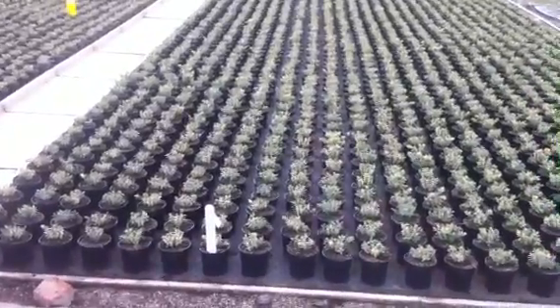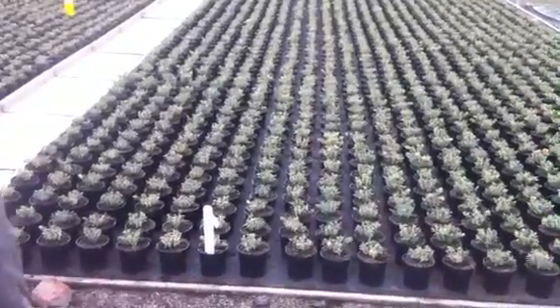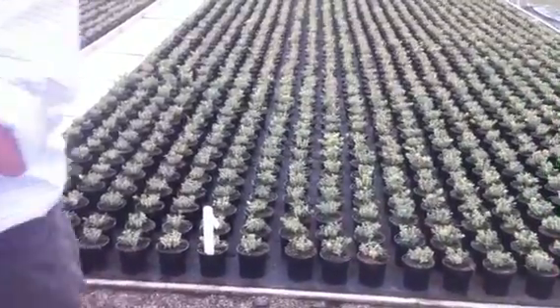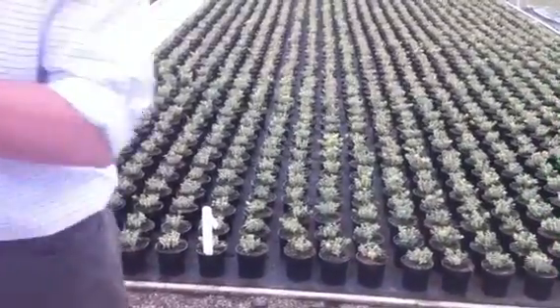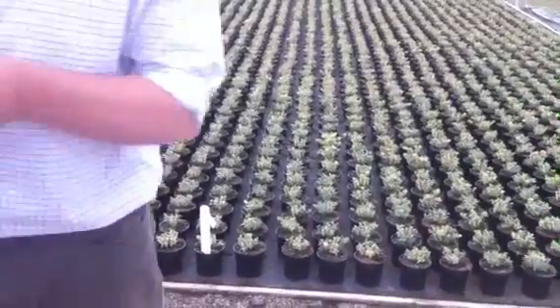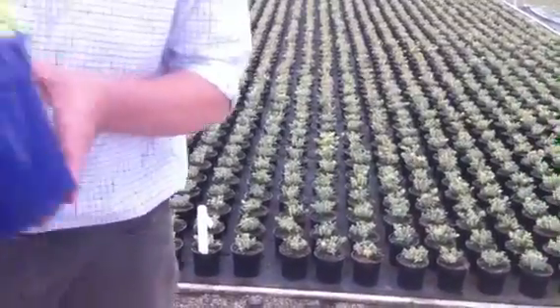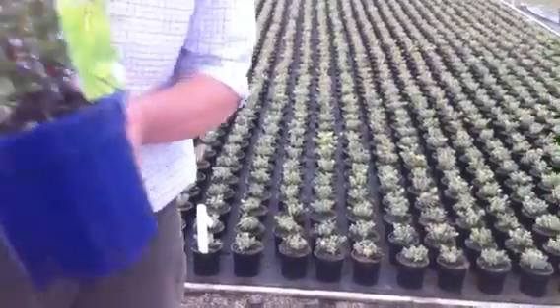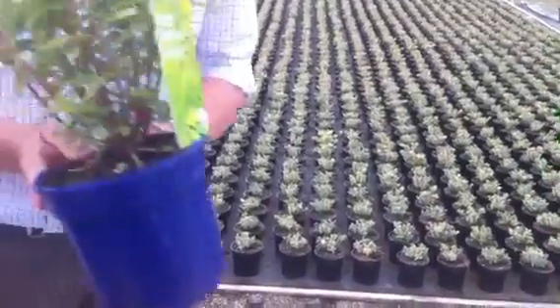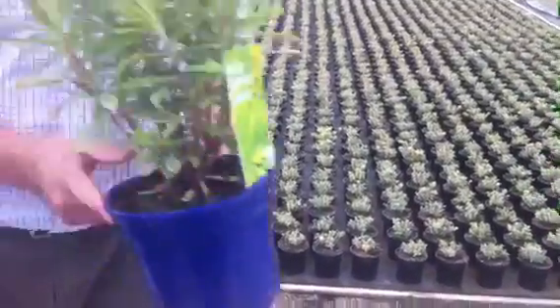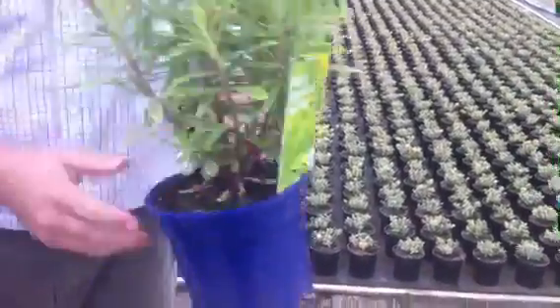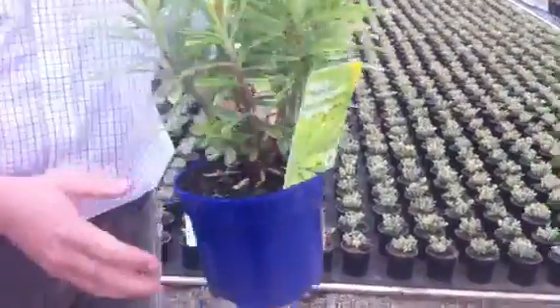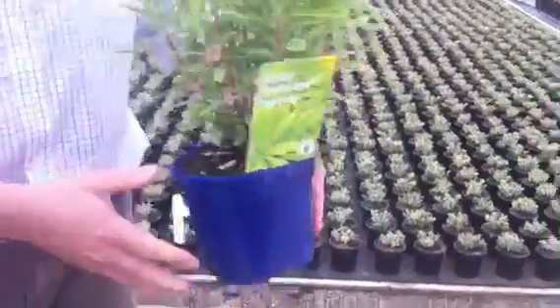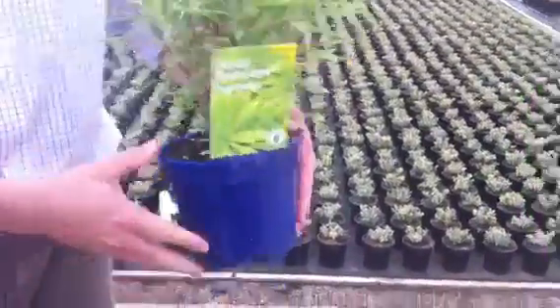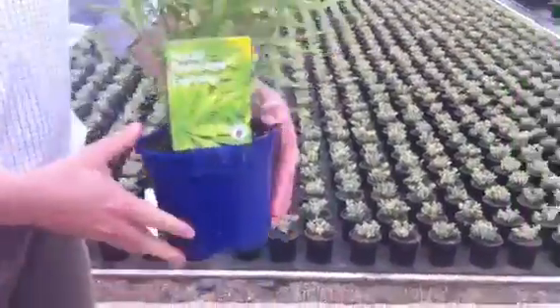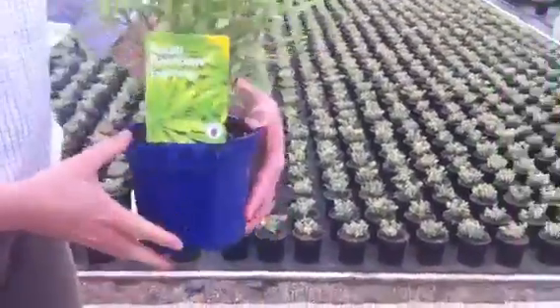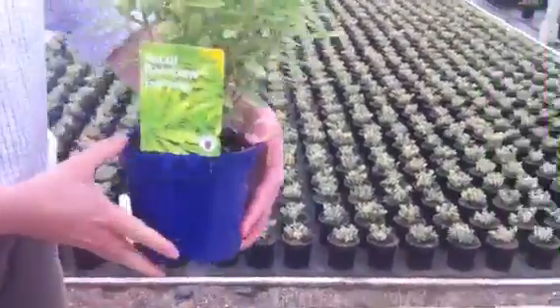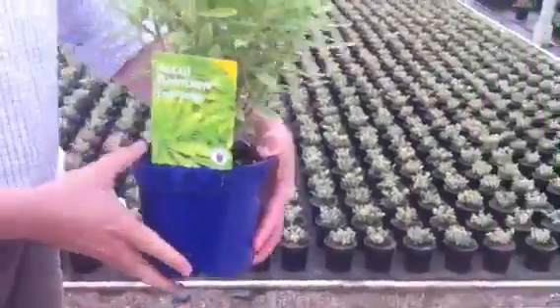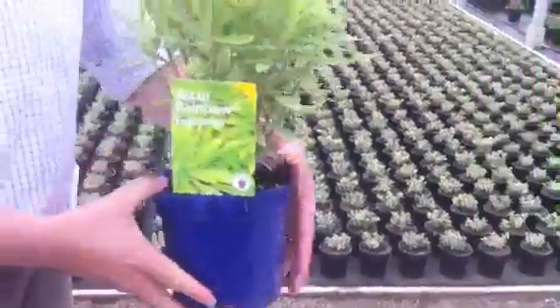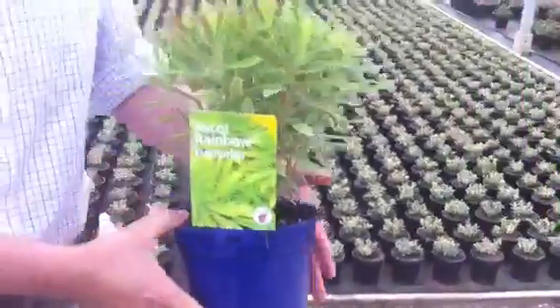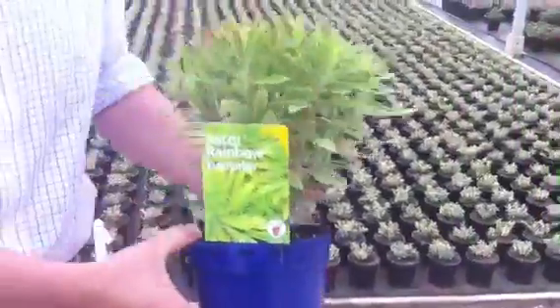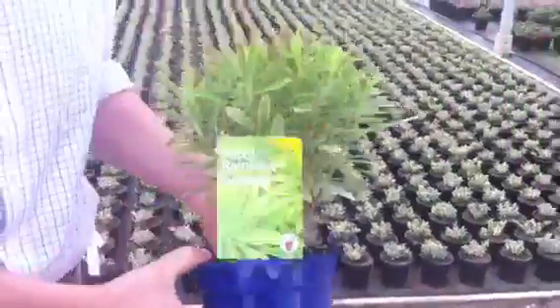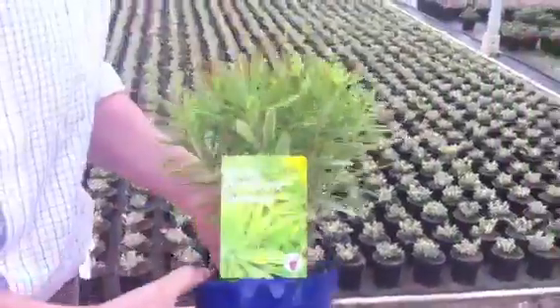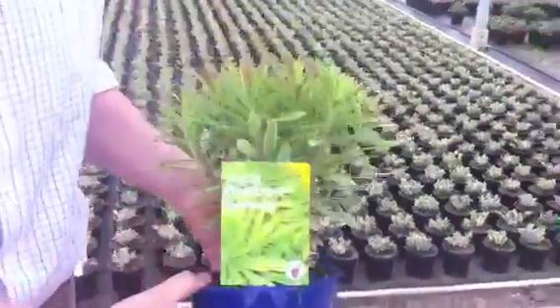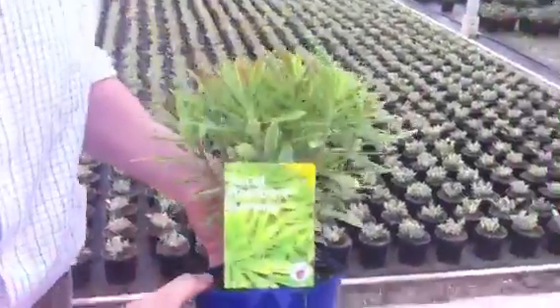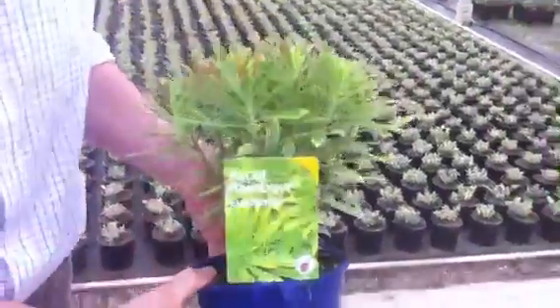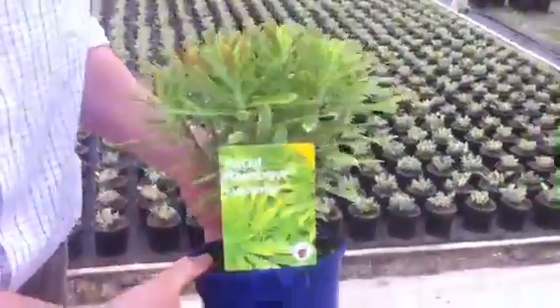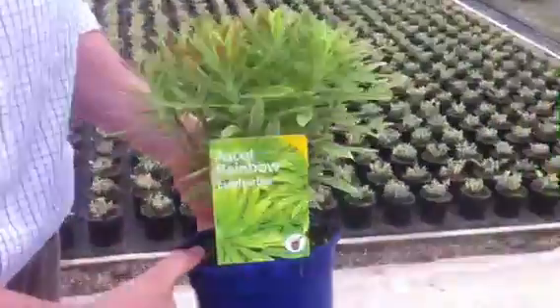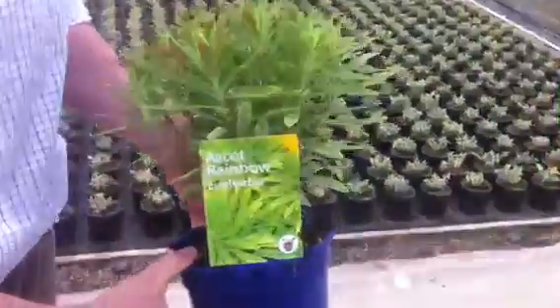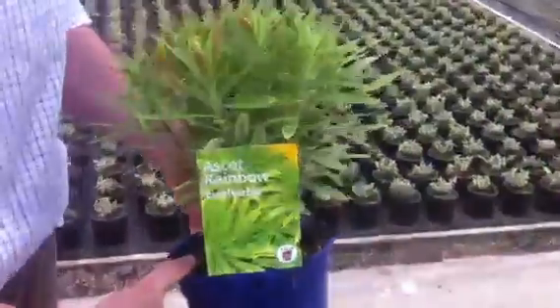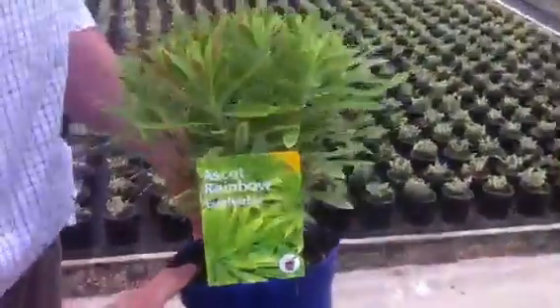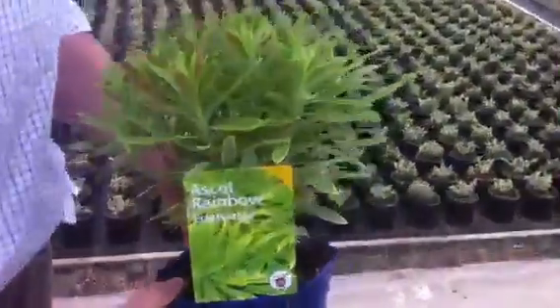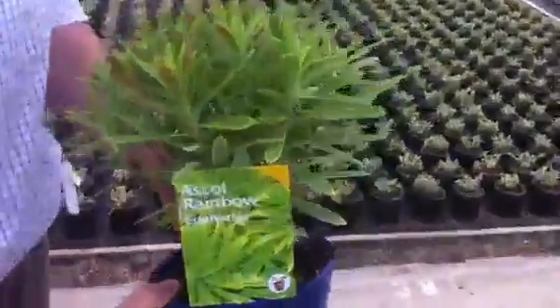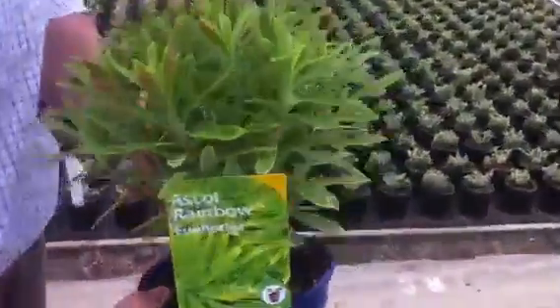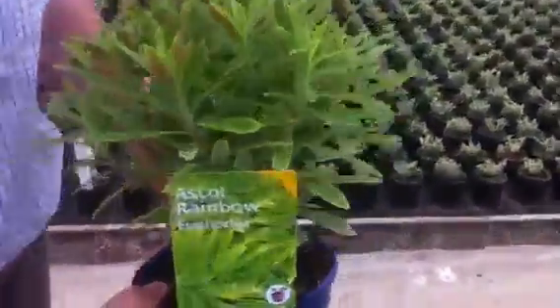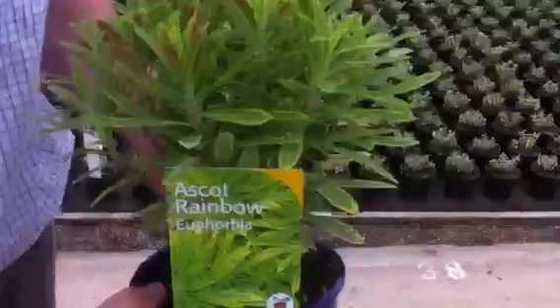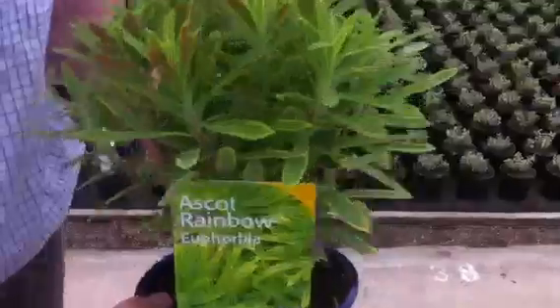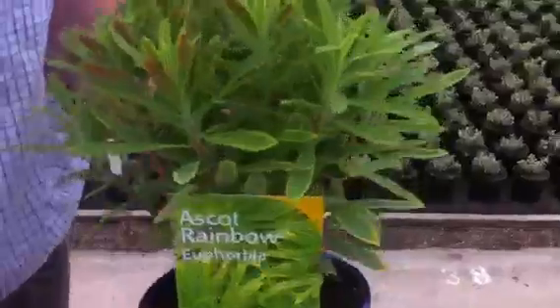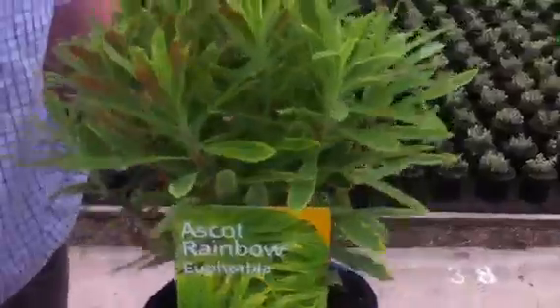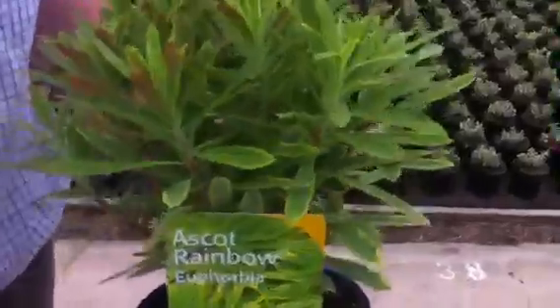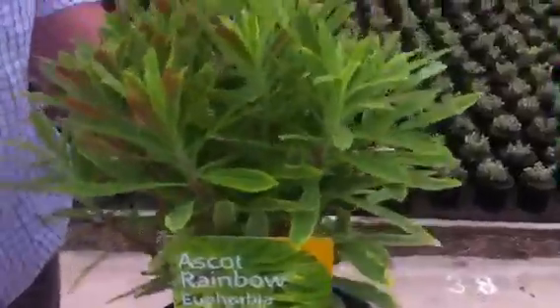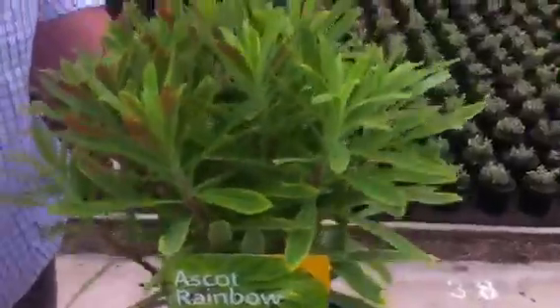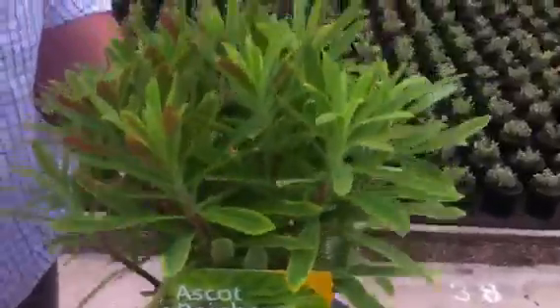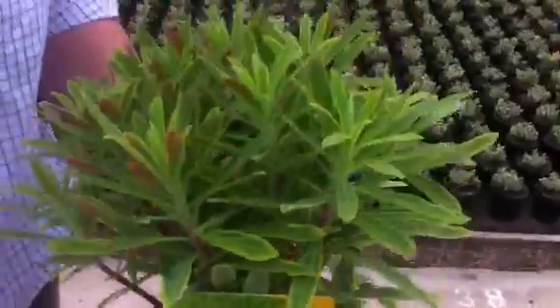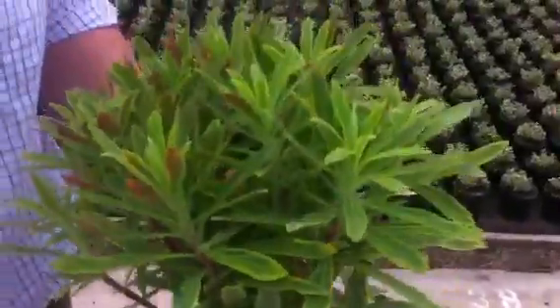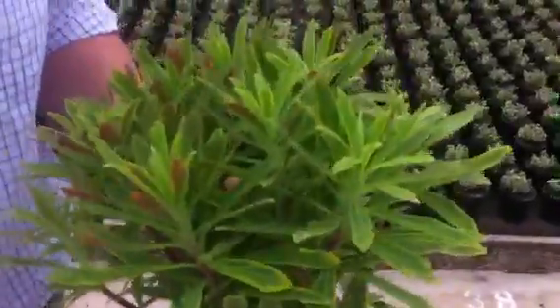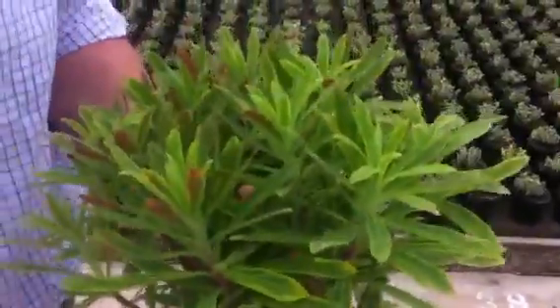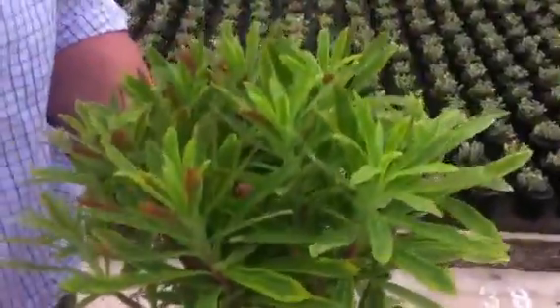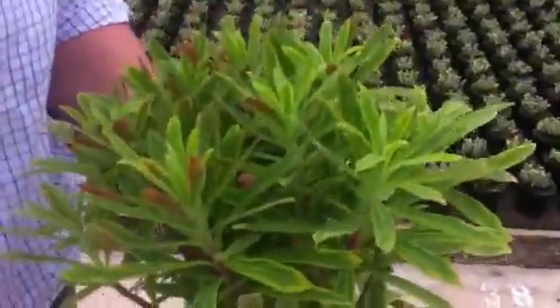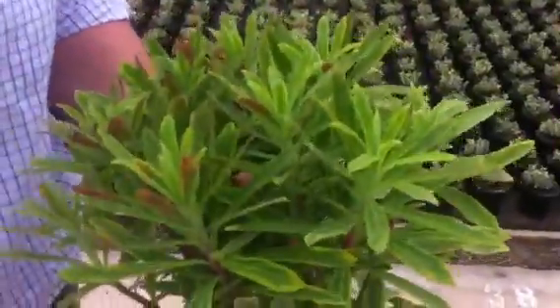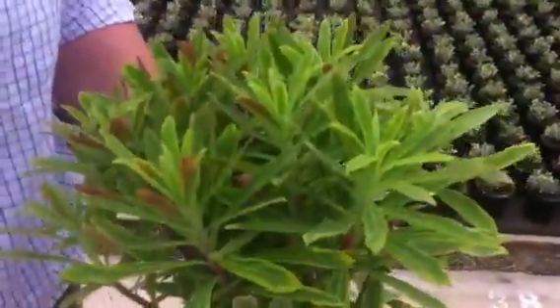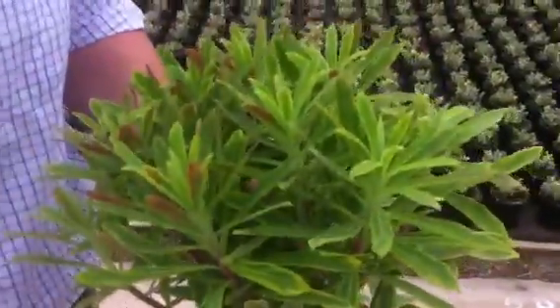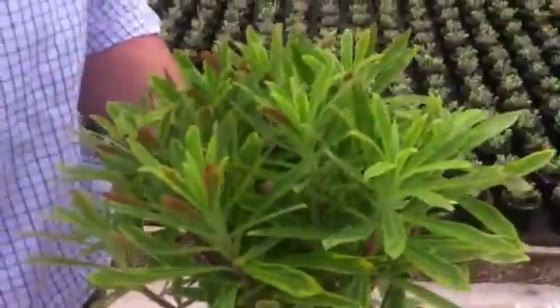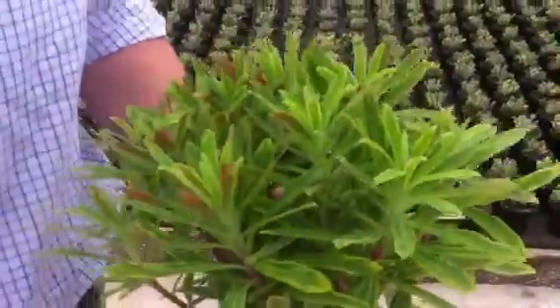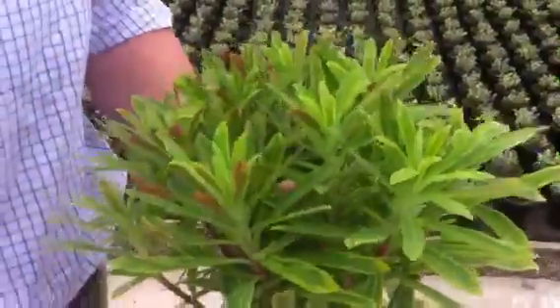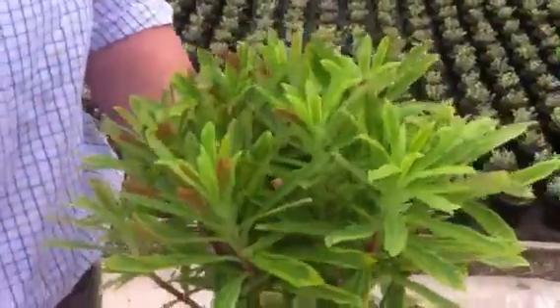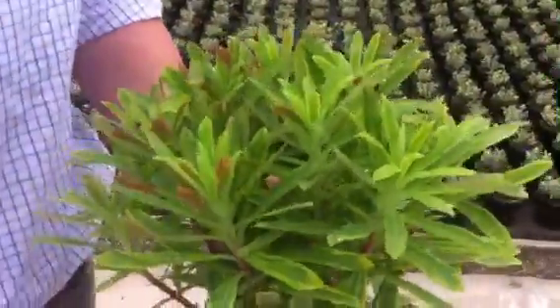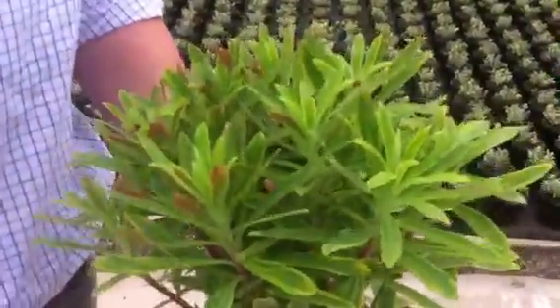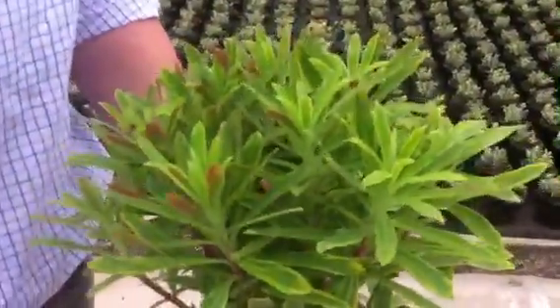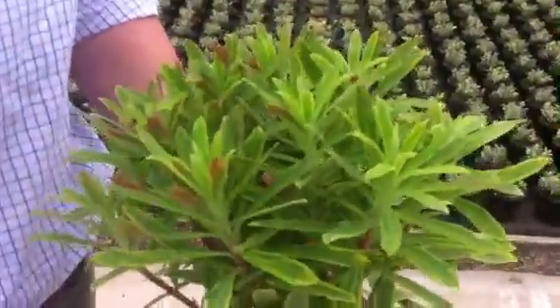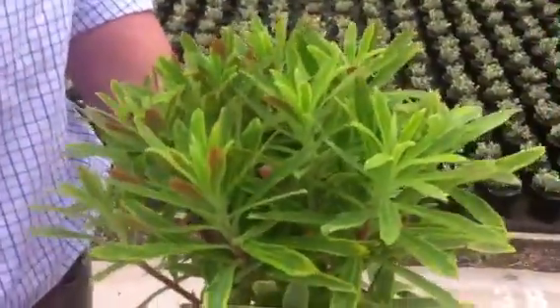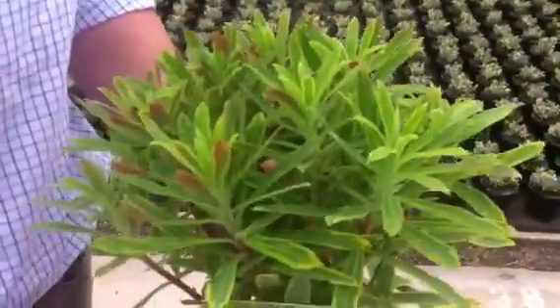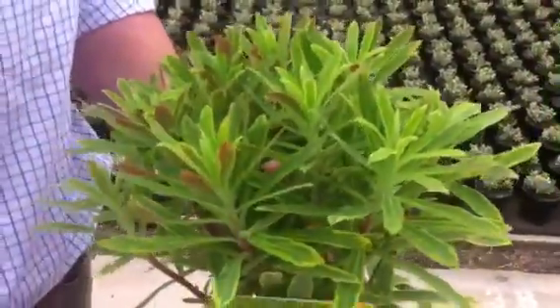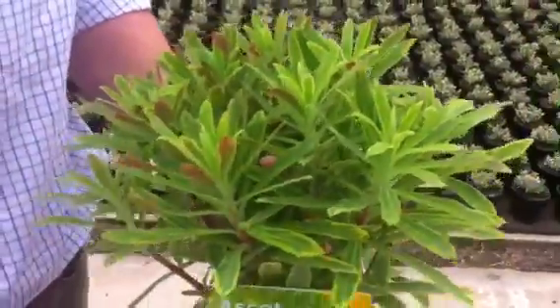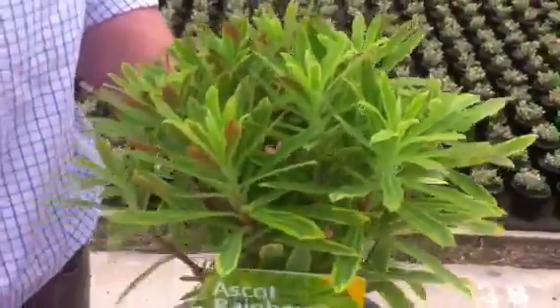Our Euphorbias are still online — we've still got Ascot Rainbow and we've also got Redwing. Silver Swan and Whistler Garnet will only be a couple of weeks away before they're ready.